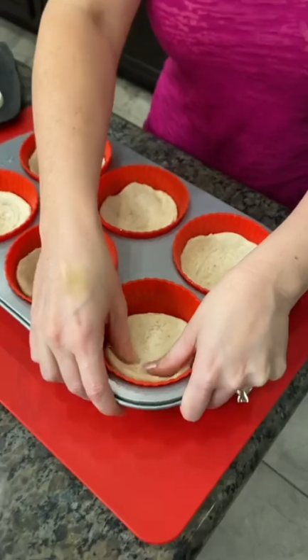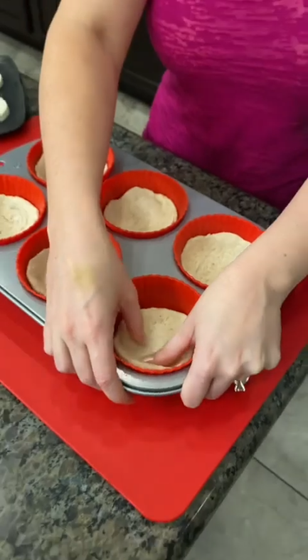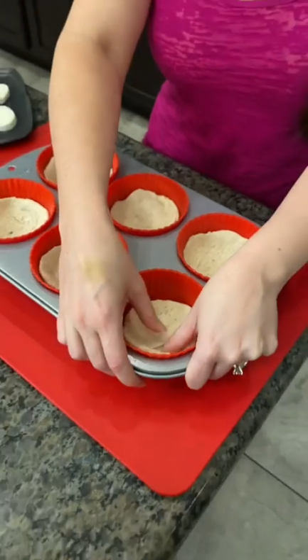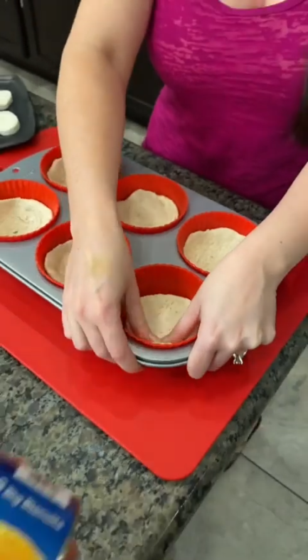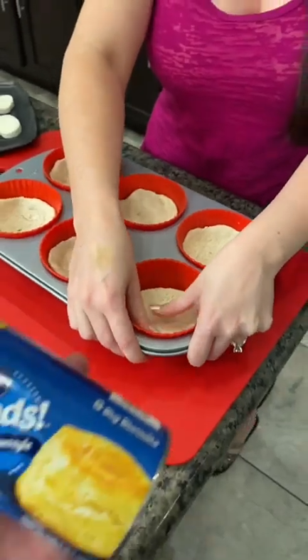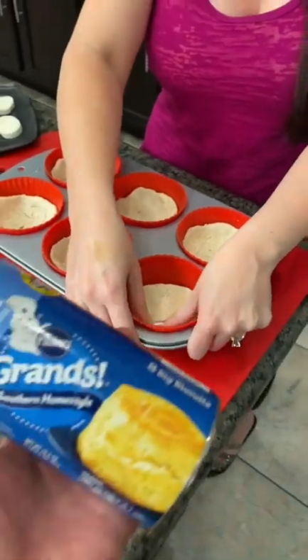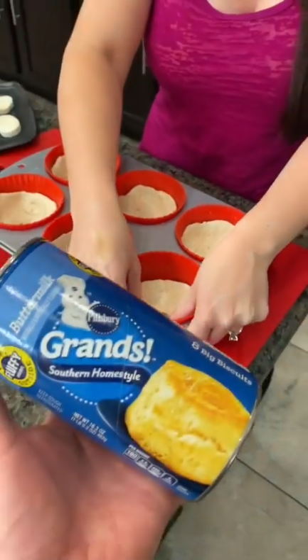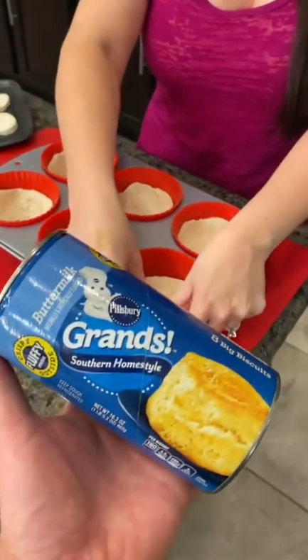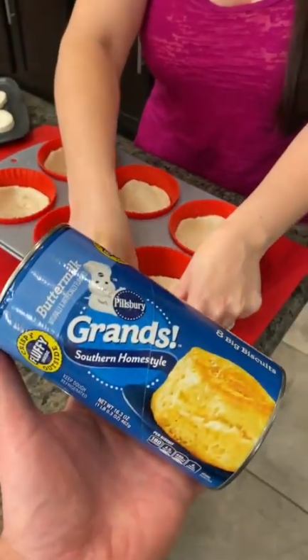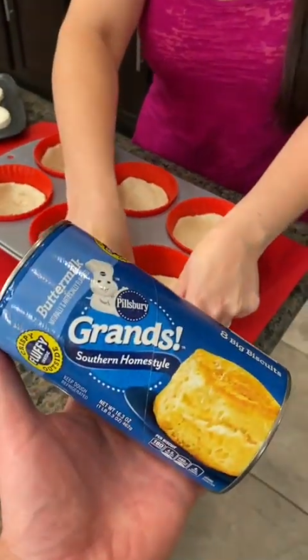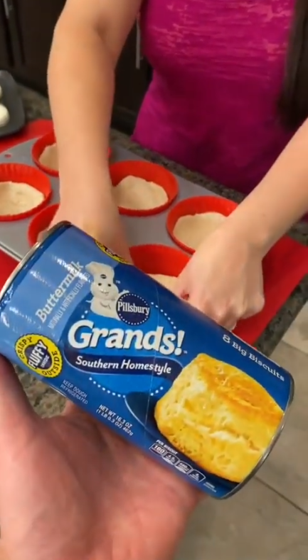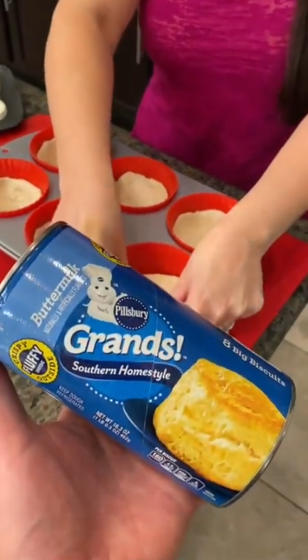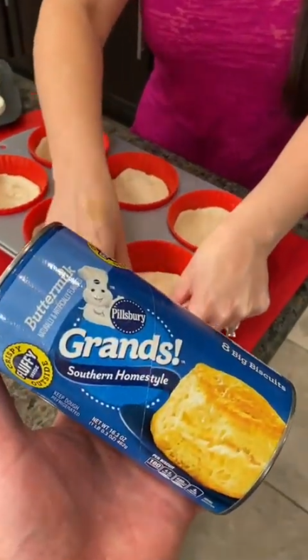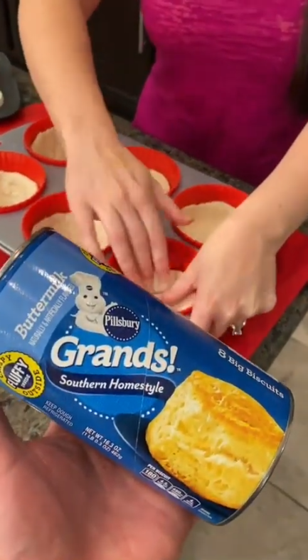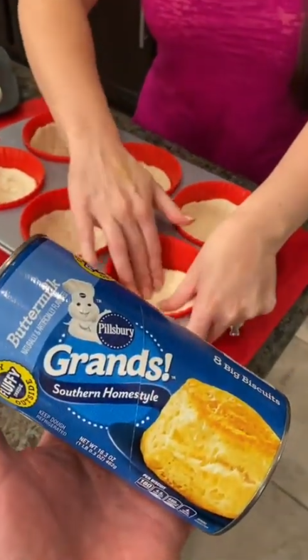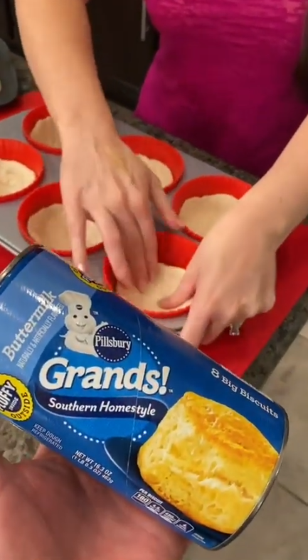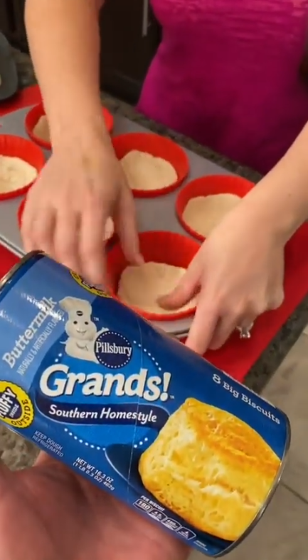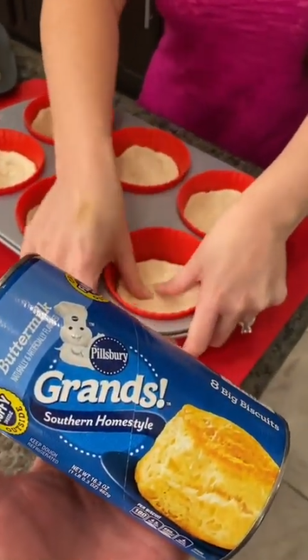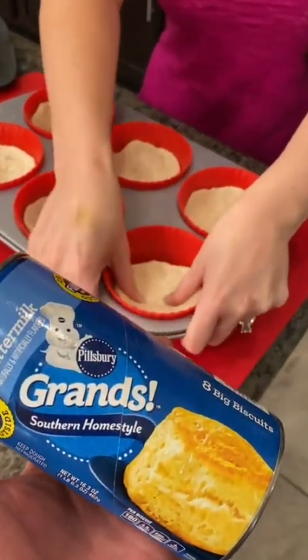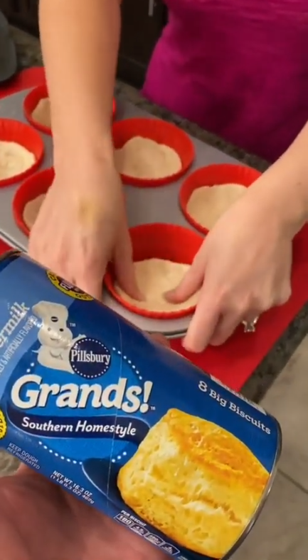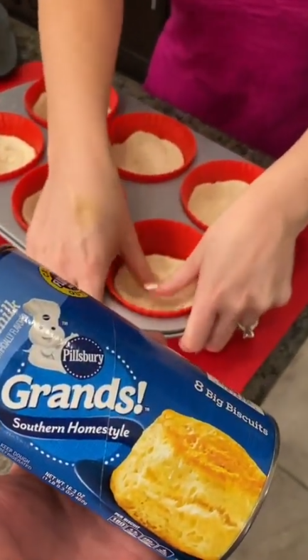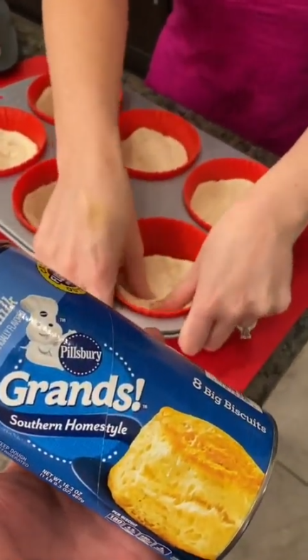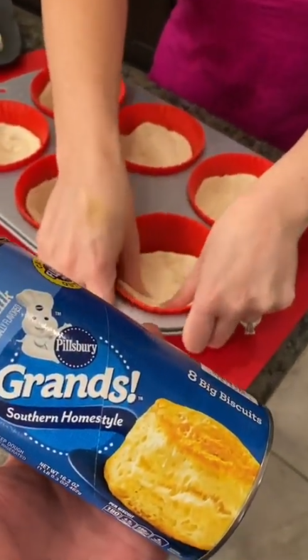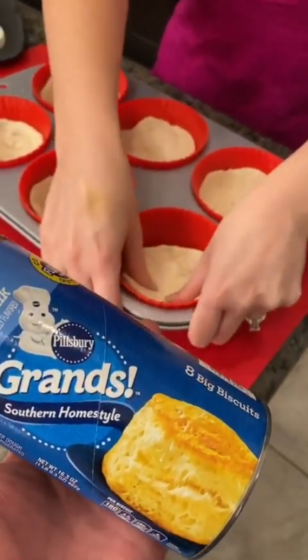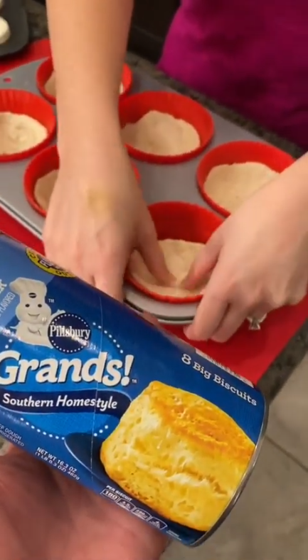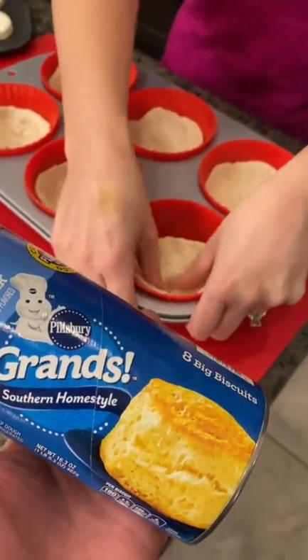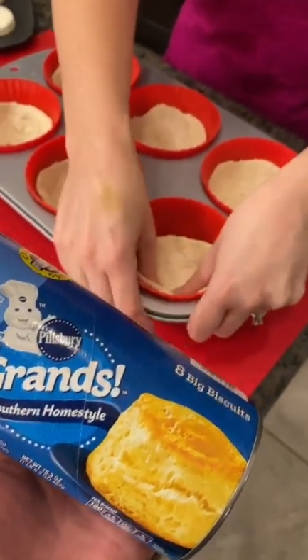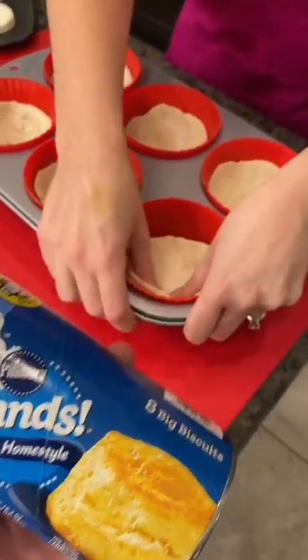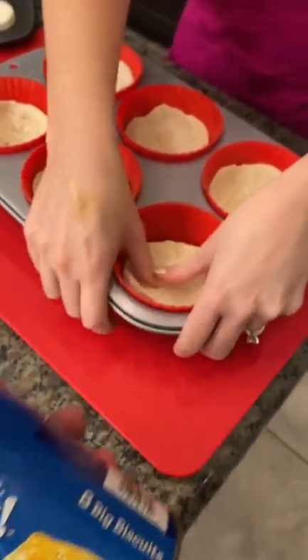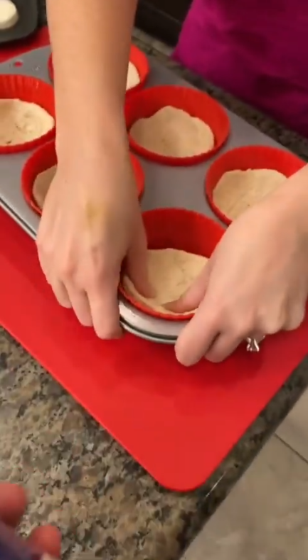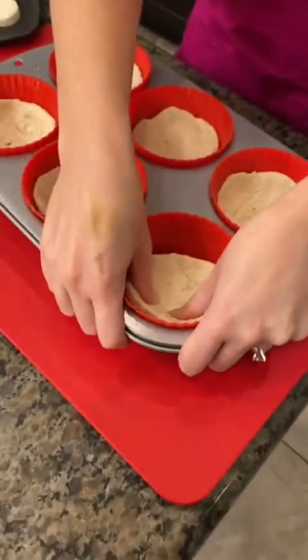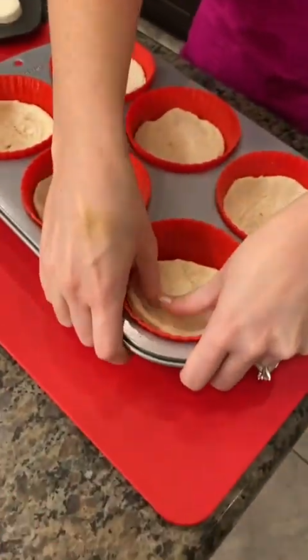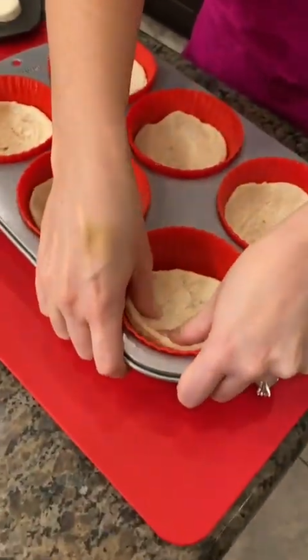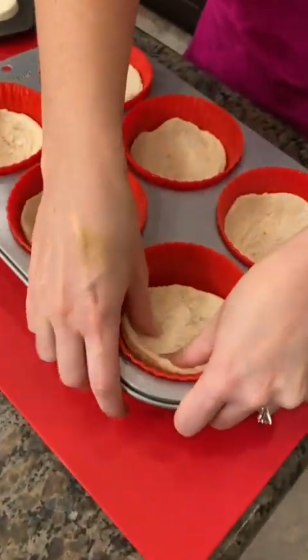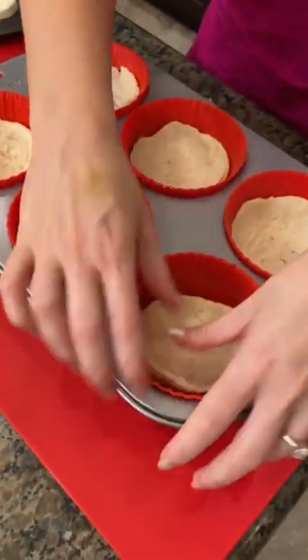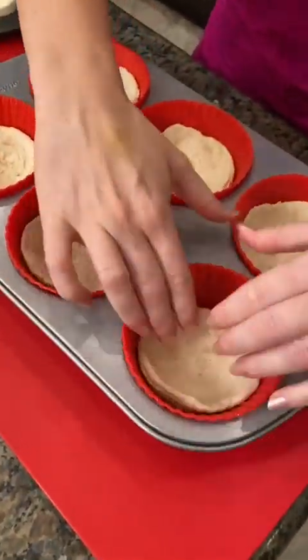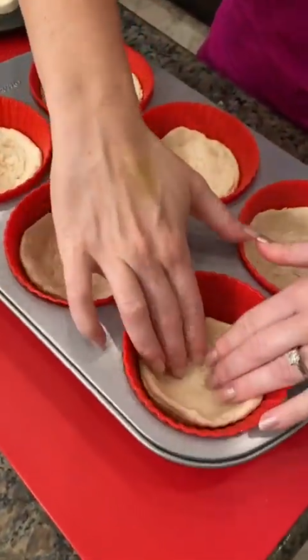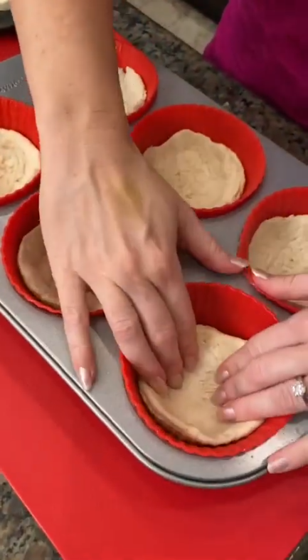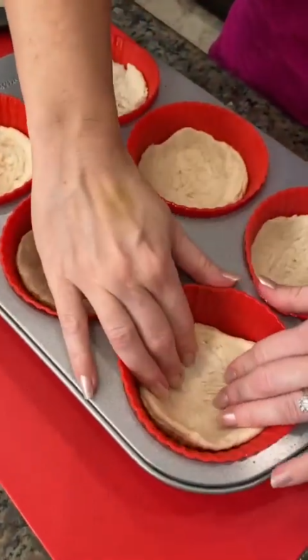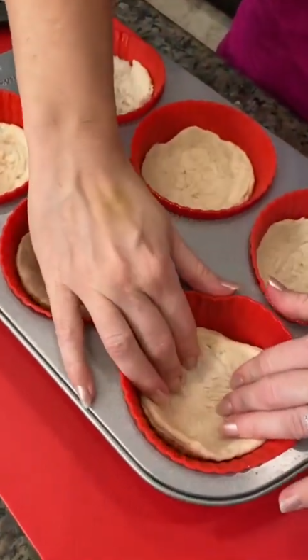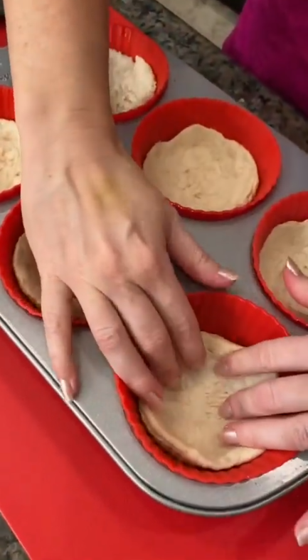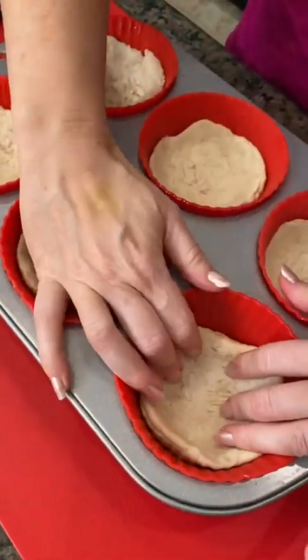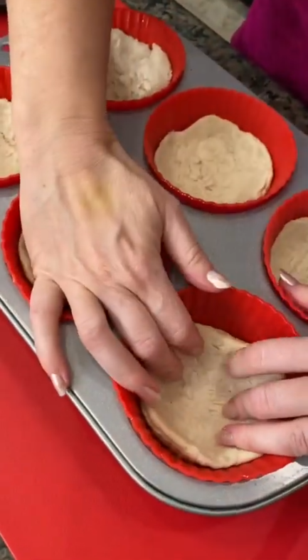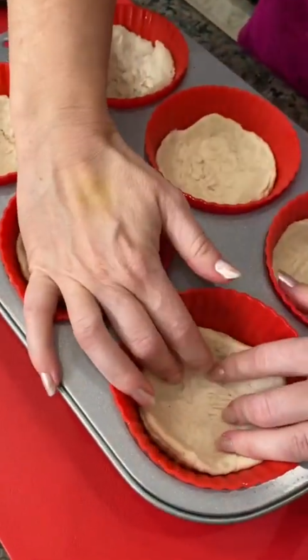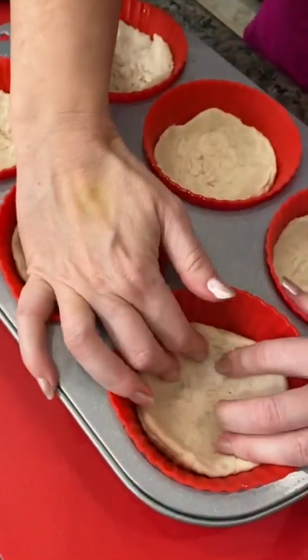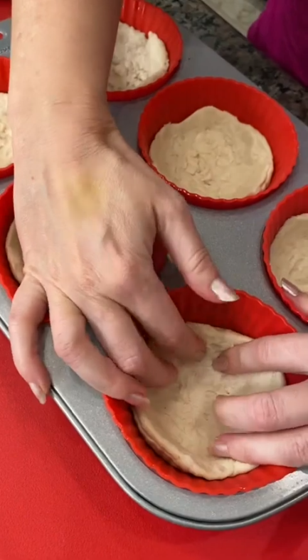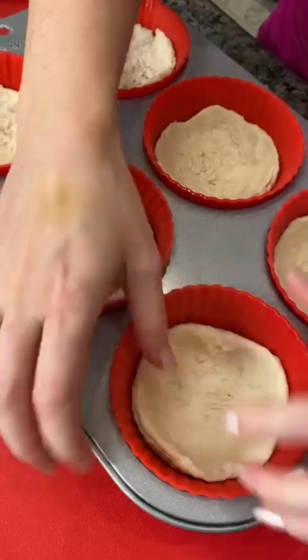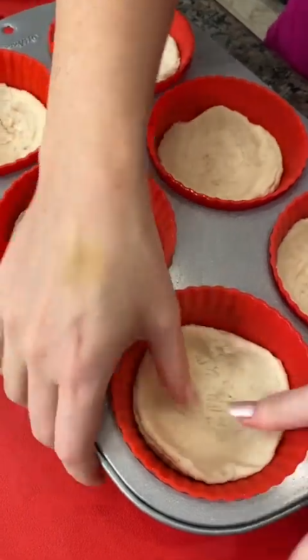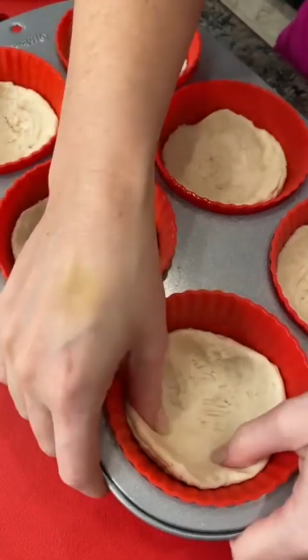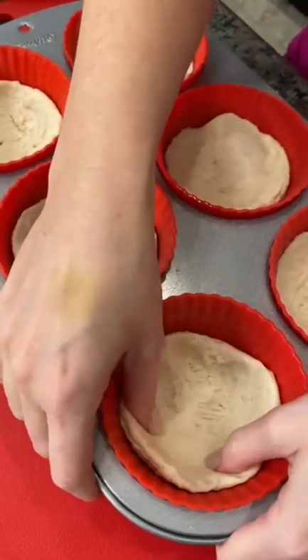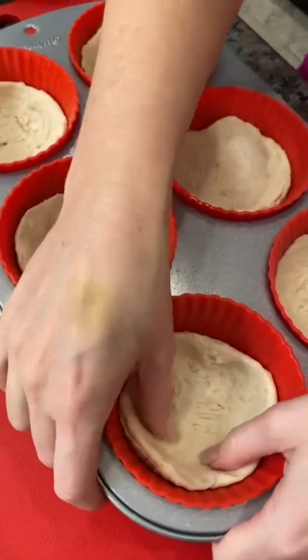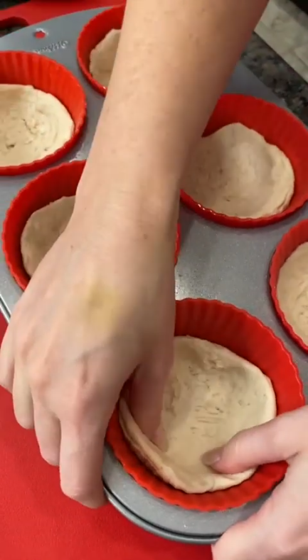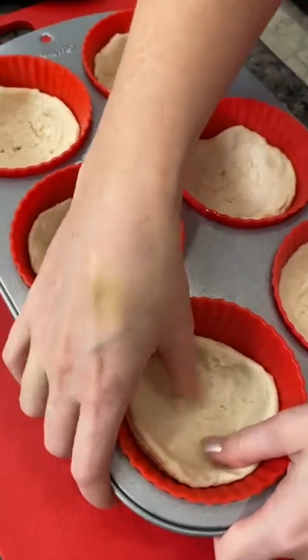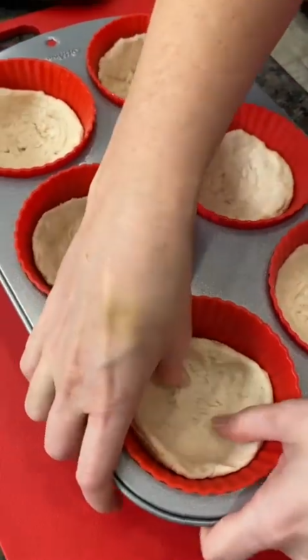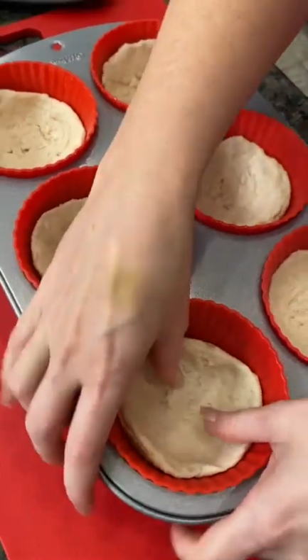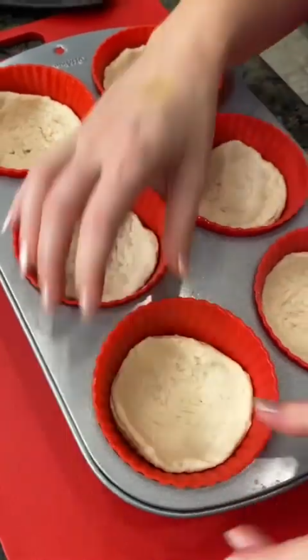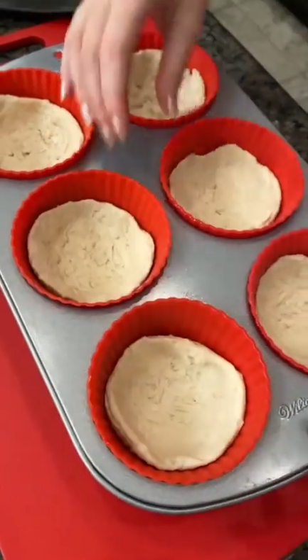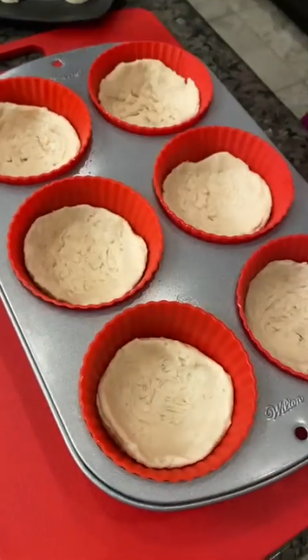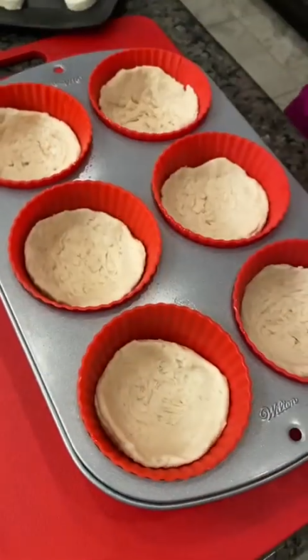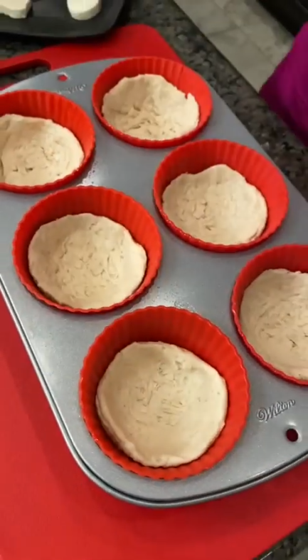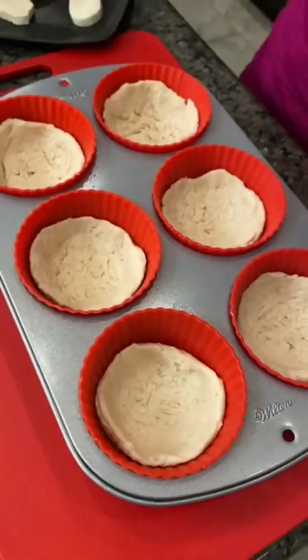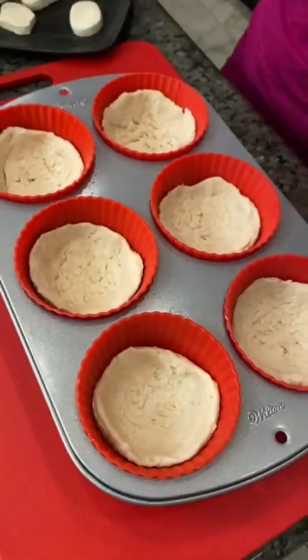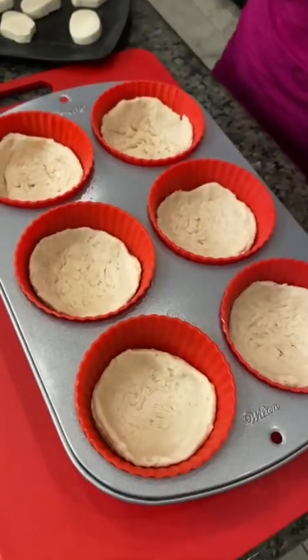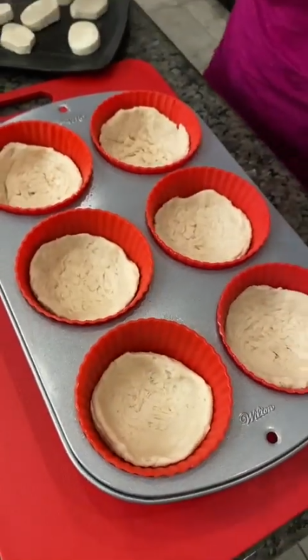So this is just these Grands Biscuits? Yes, Grands Biscuits. This is going to be a nice snack for kids, for the family.